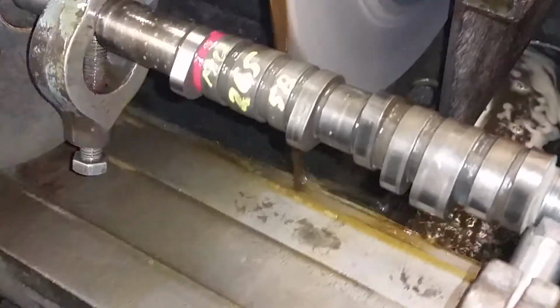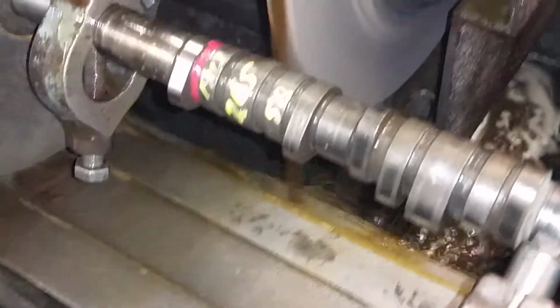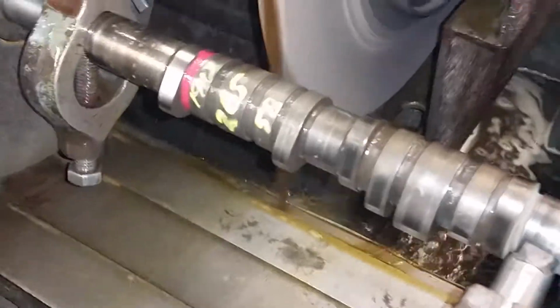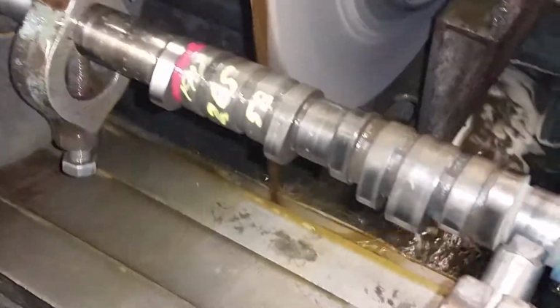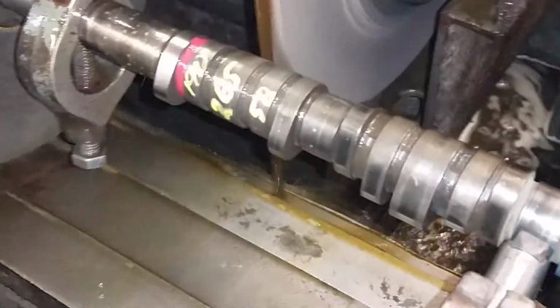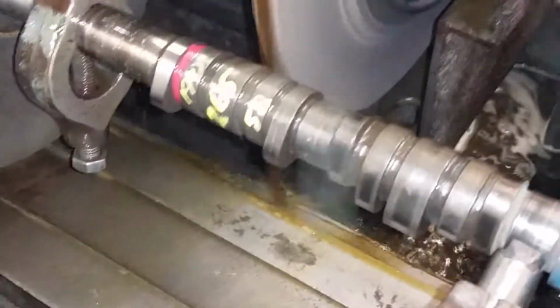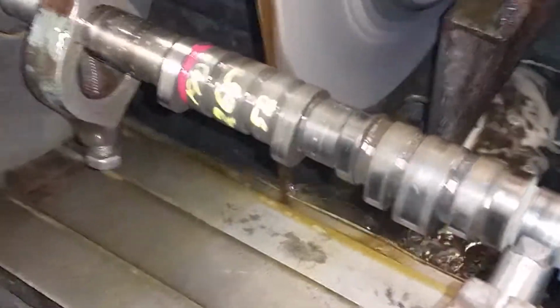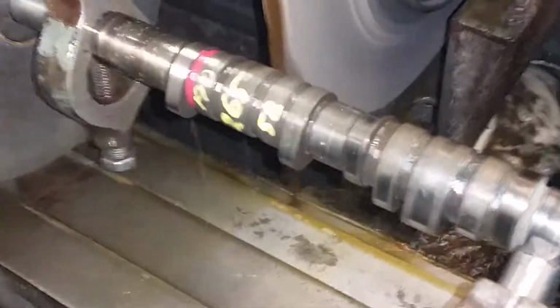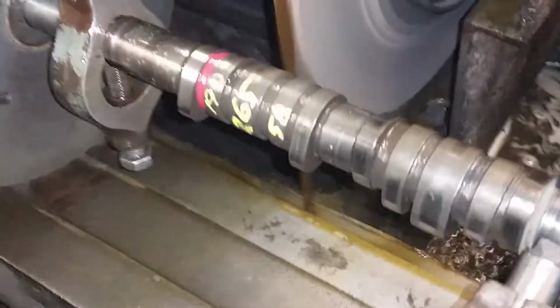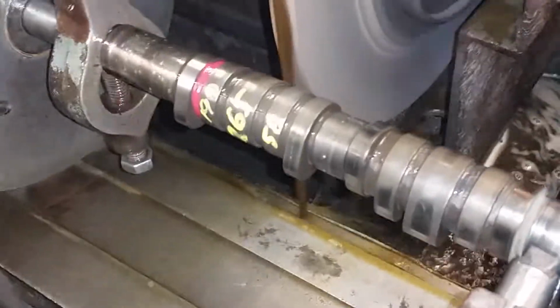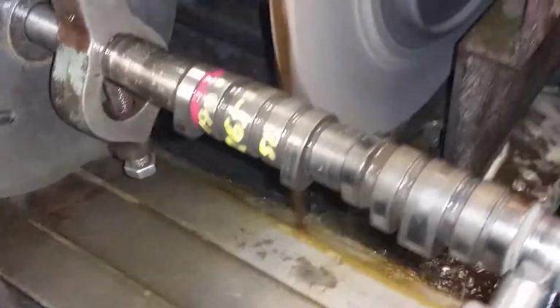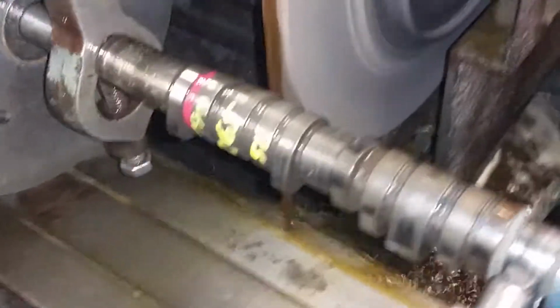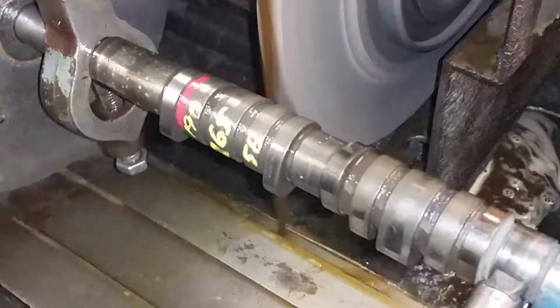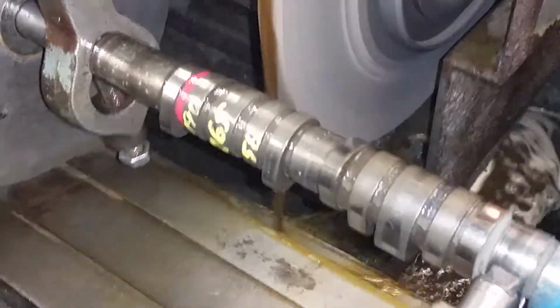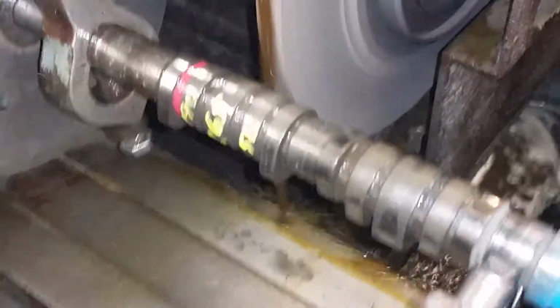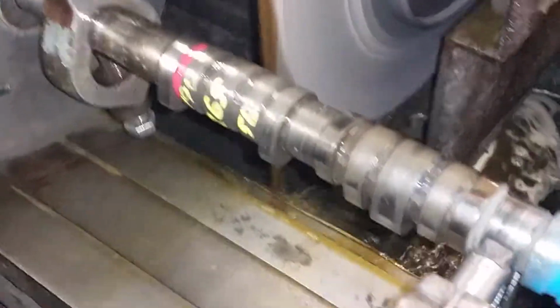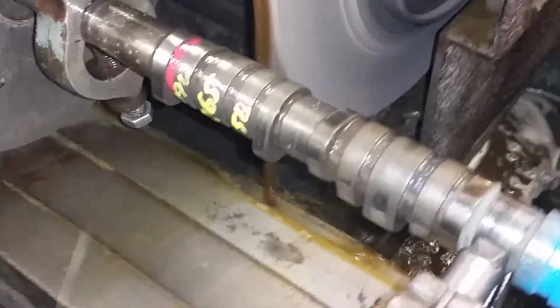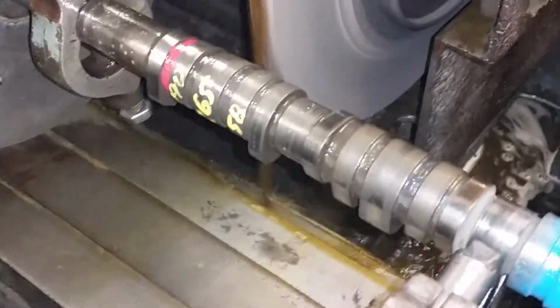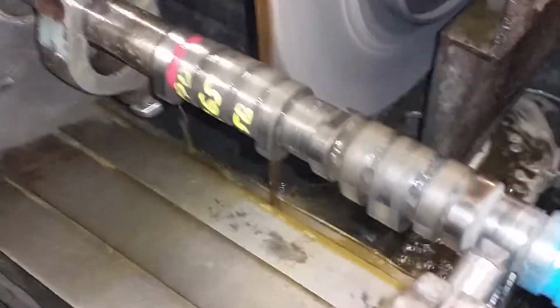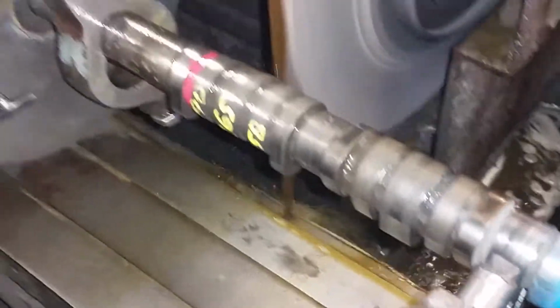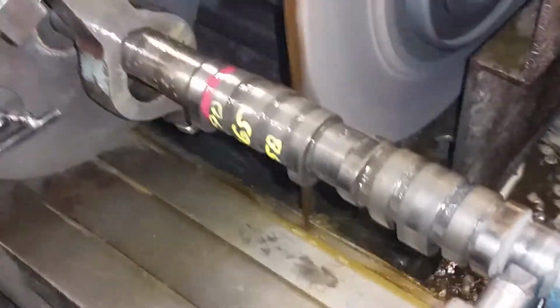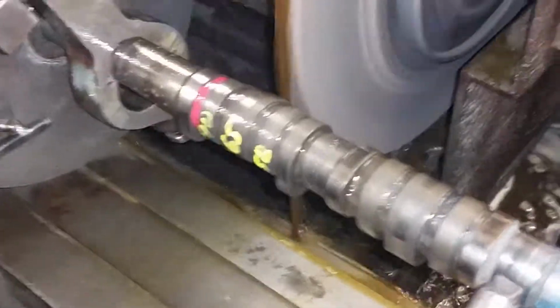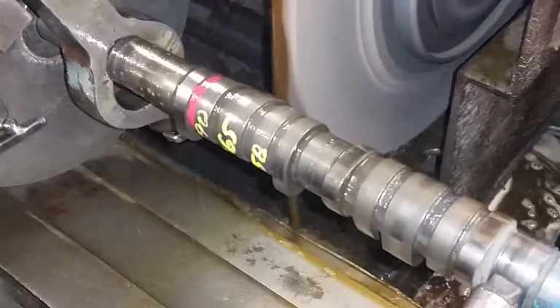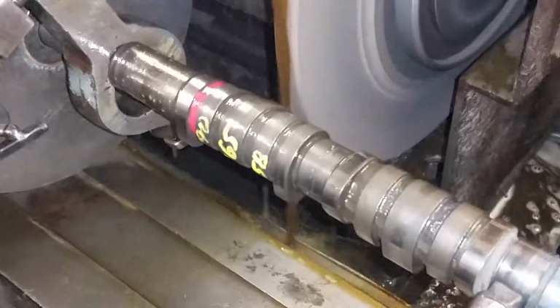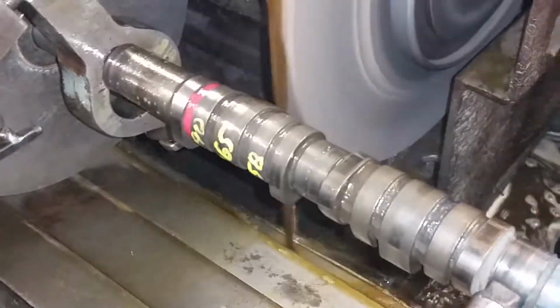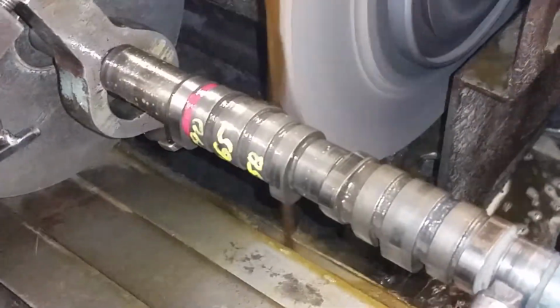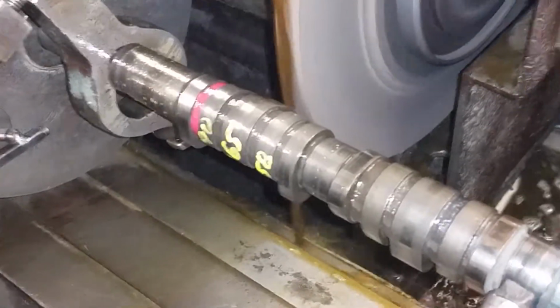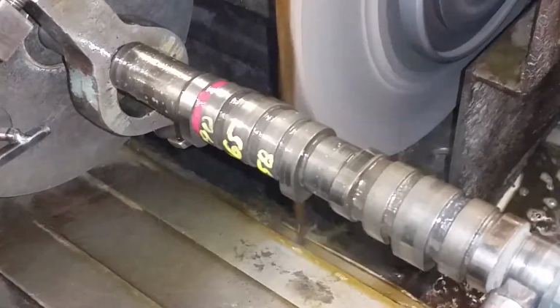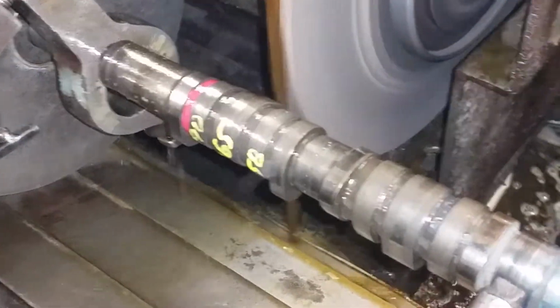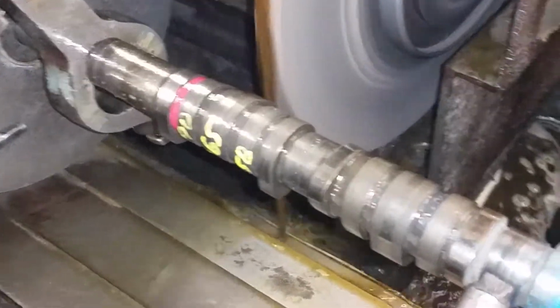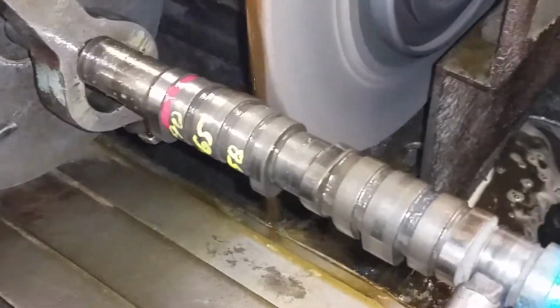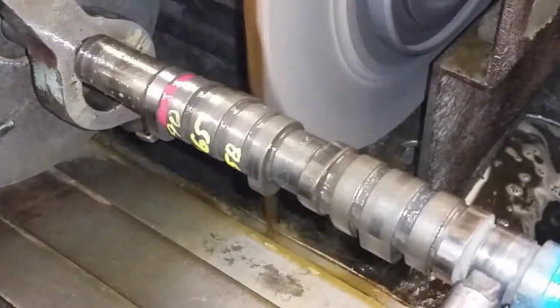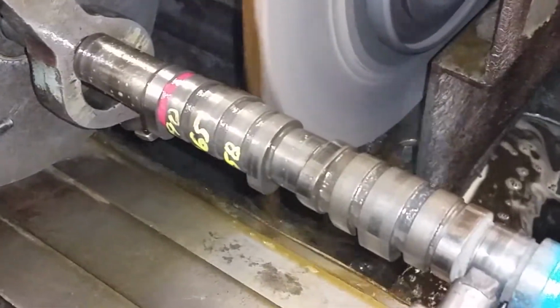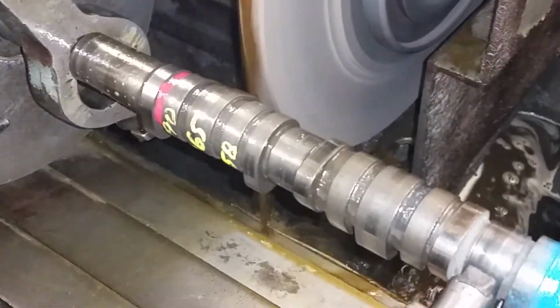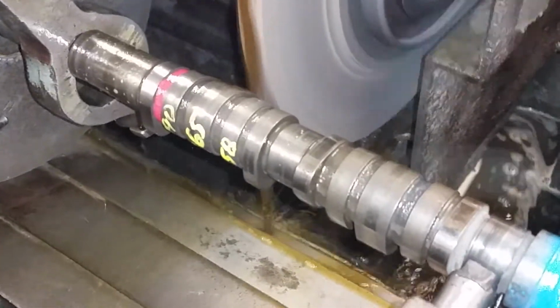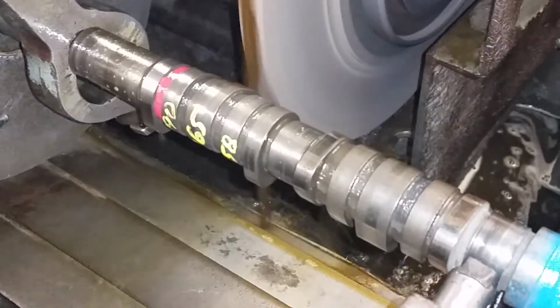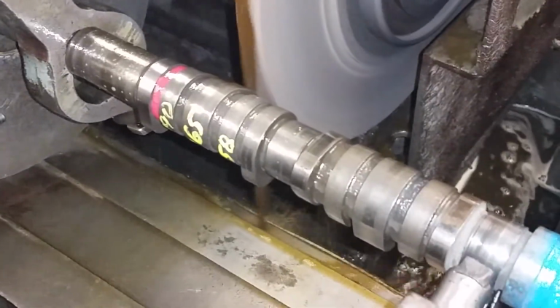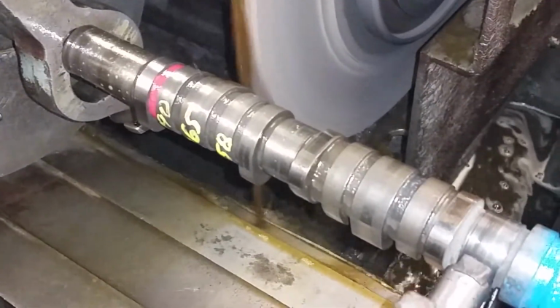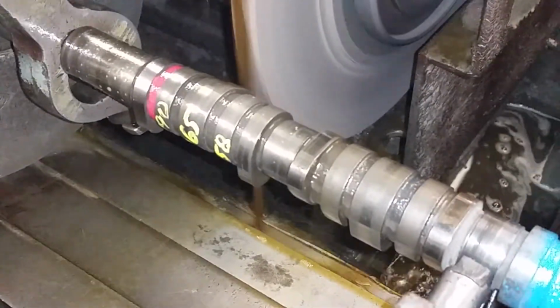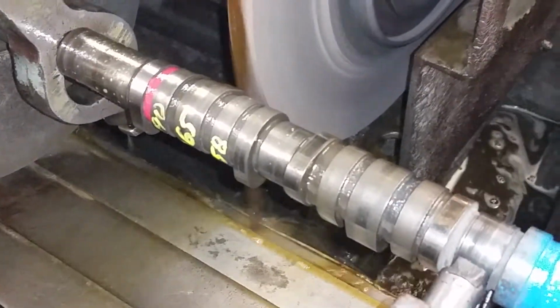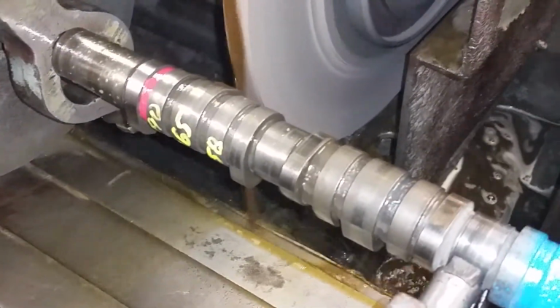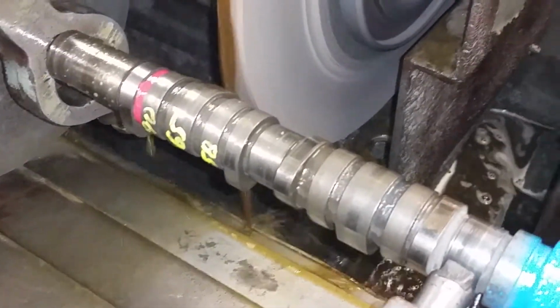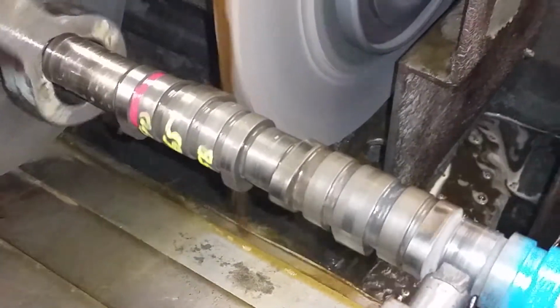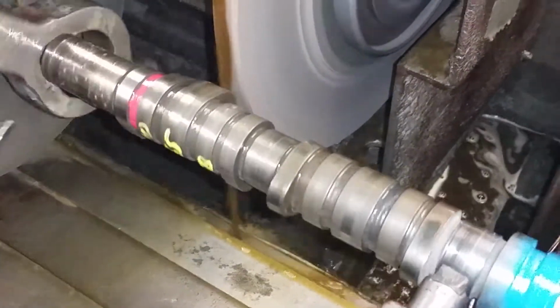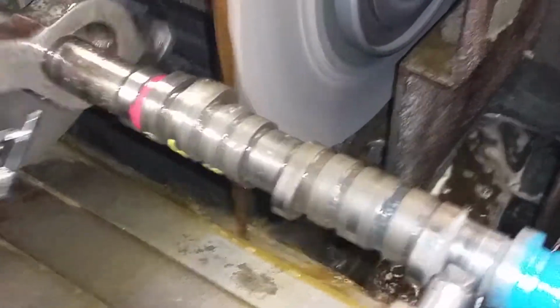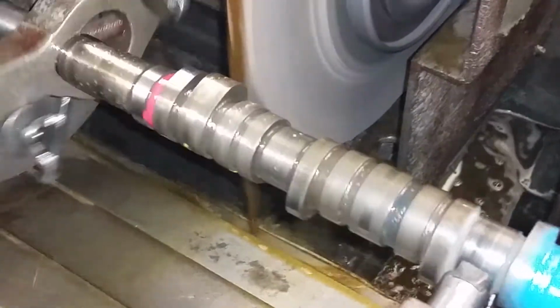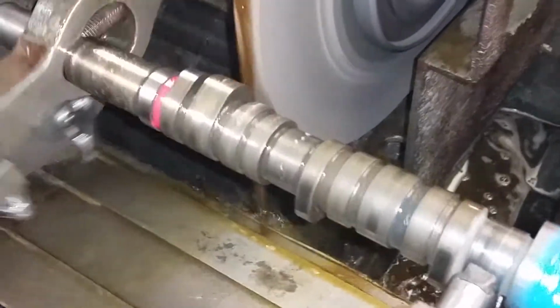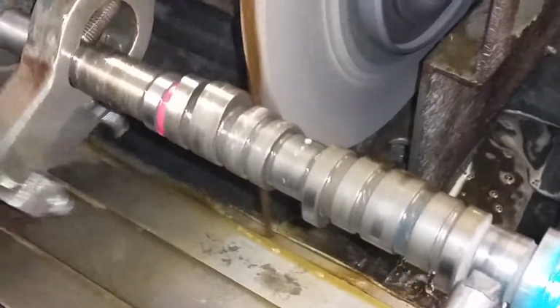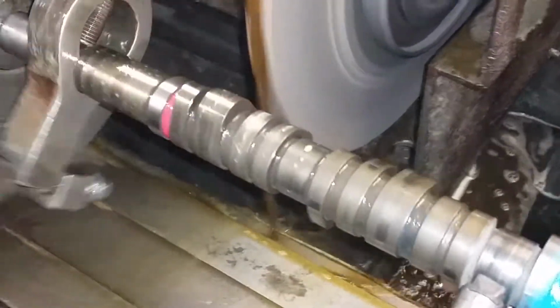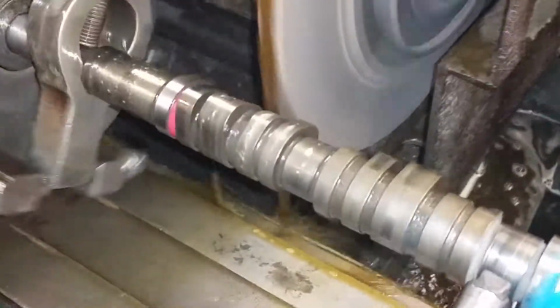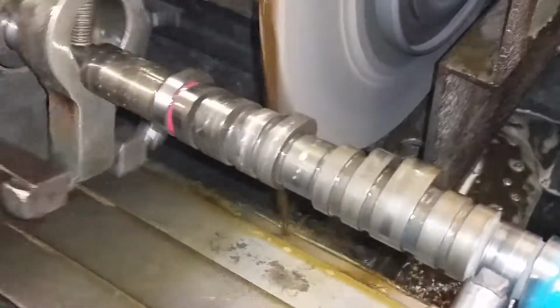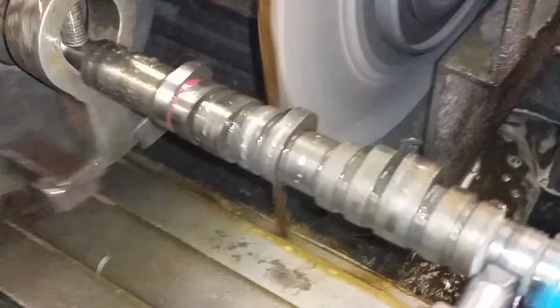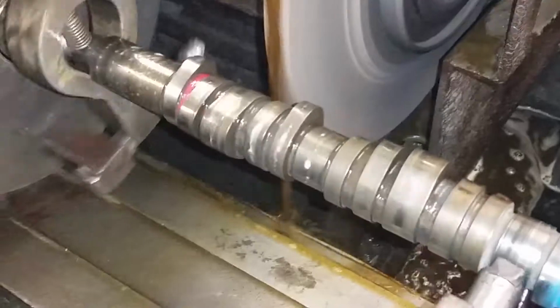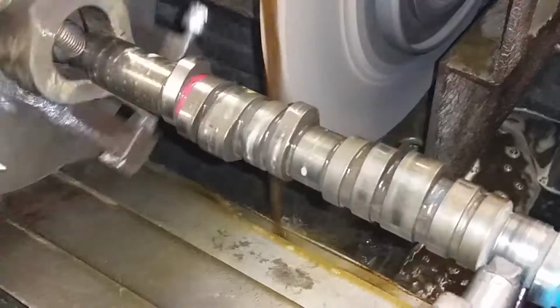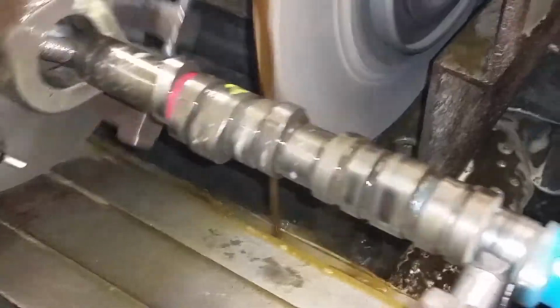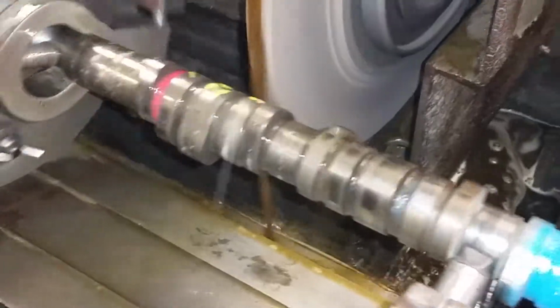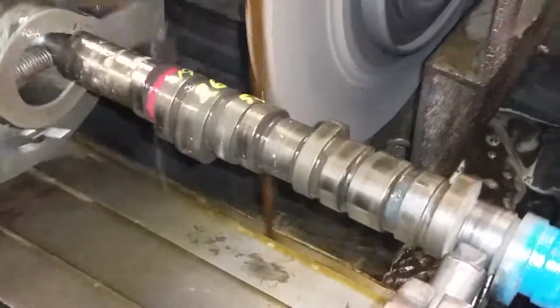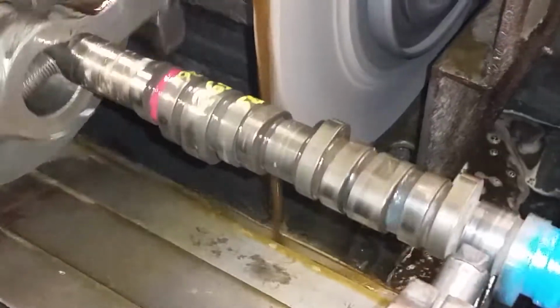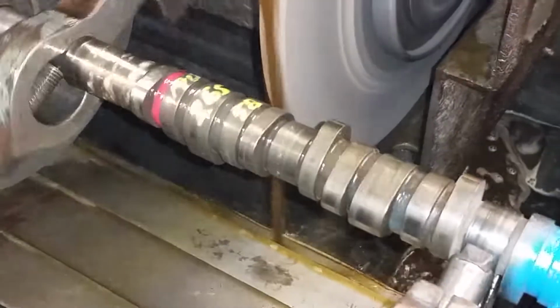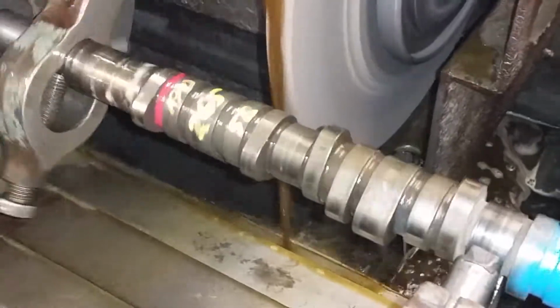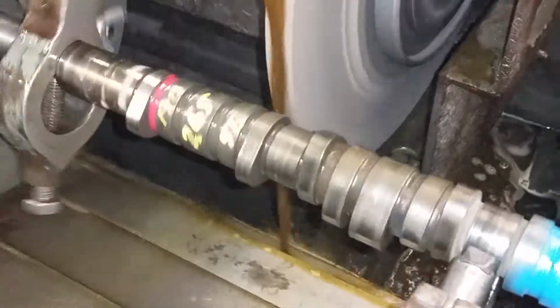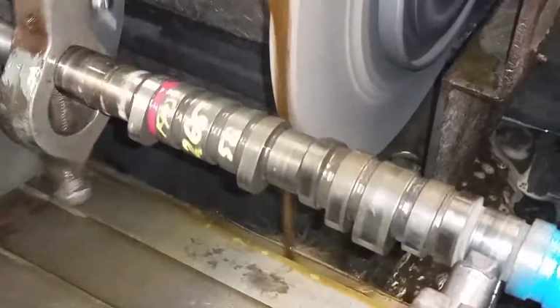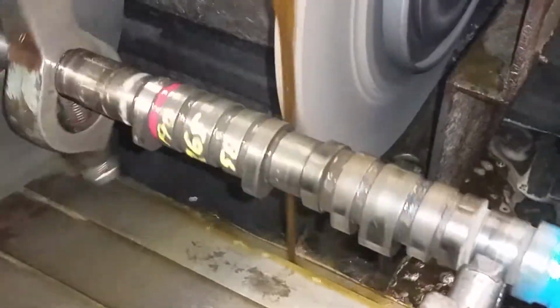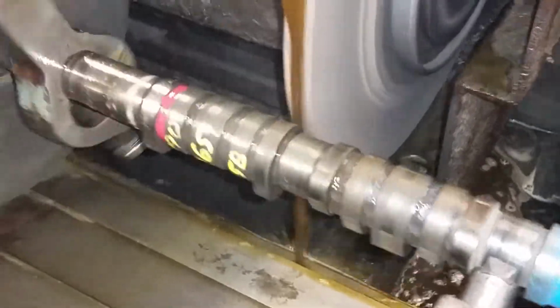That one lobe's done. I'll go ahead and hit the other exhaust lobe on the same cylinder — number one.